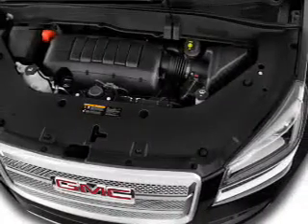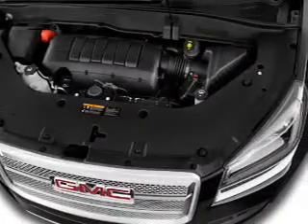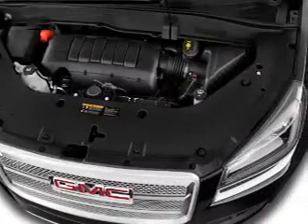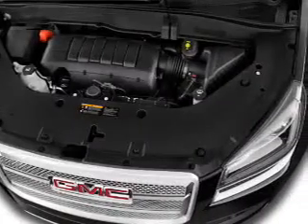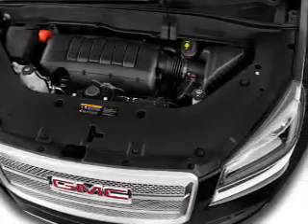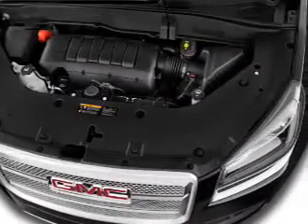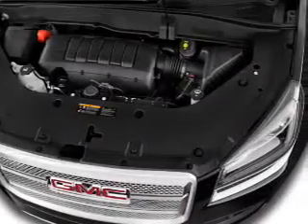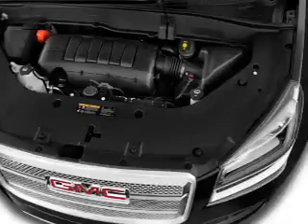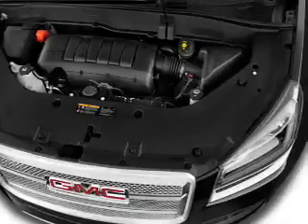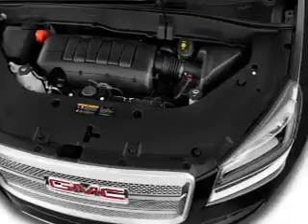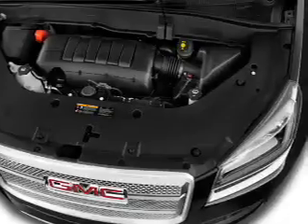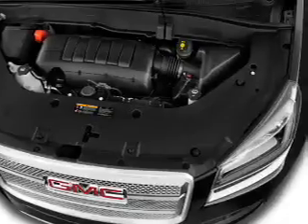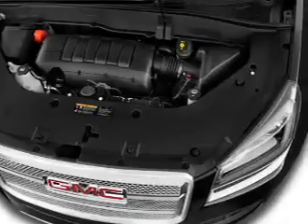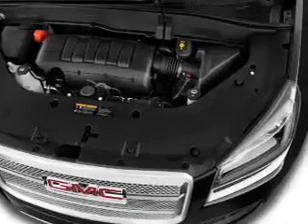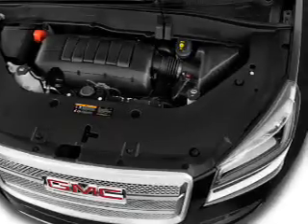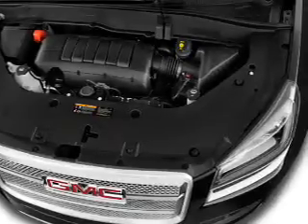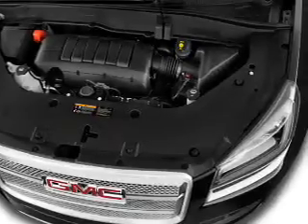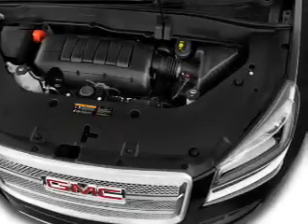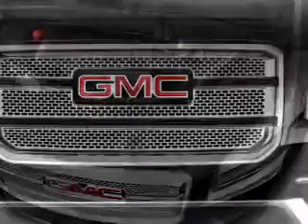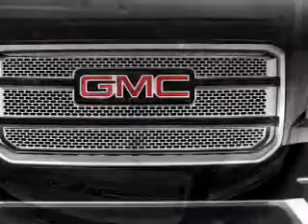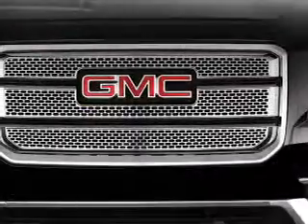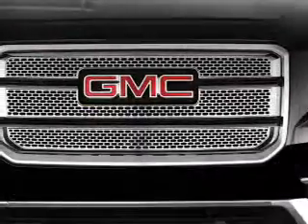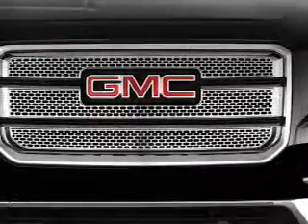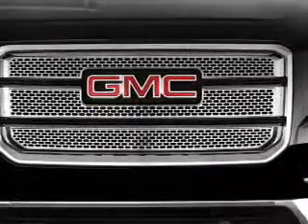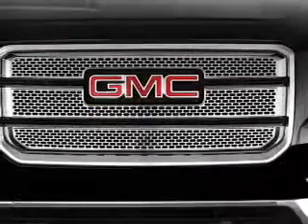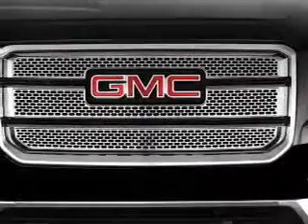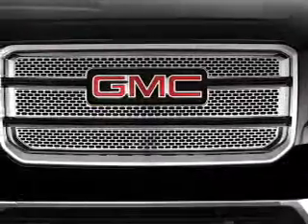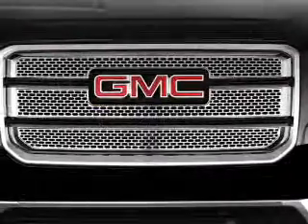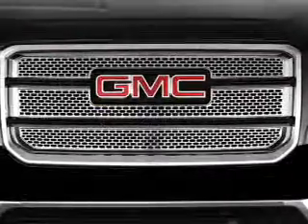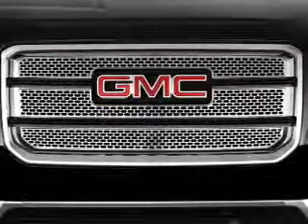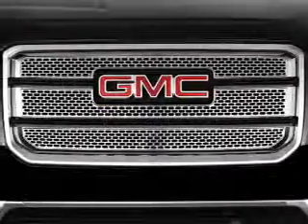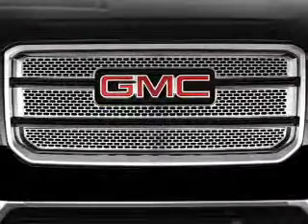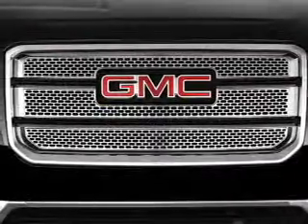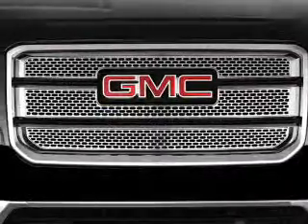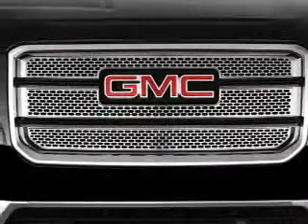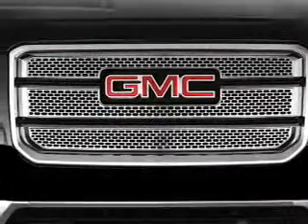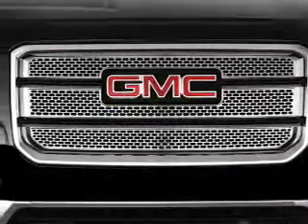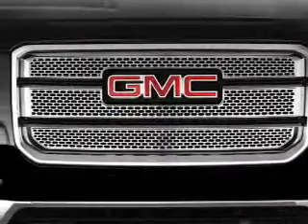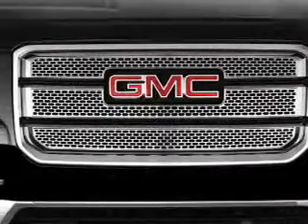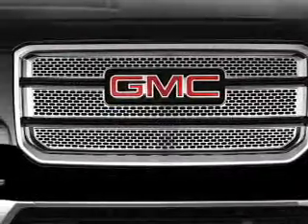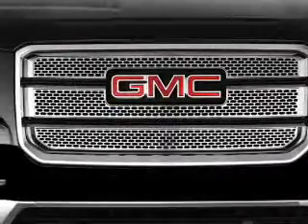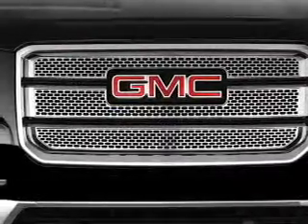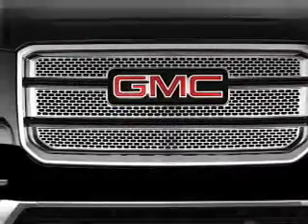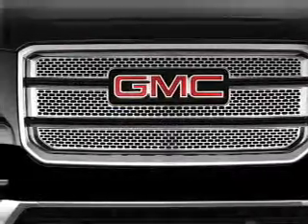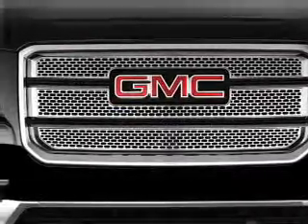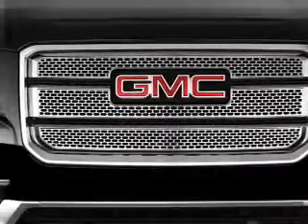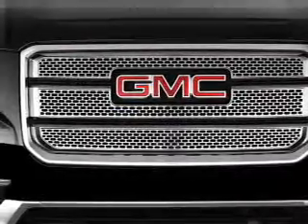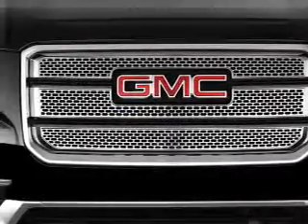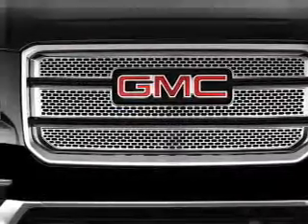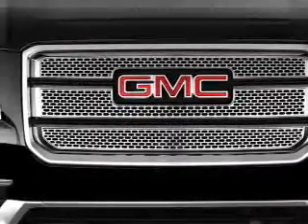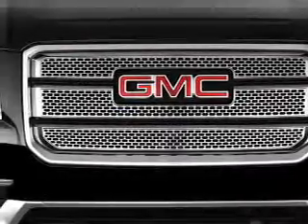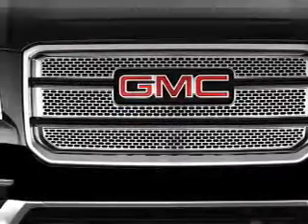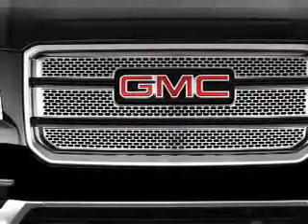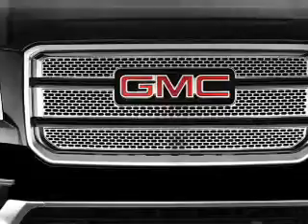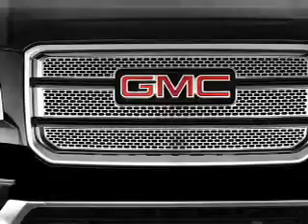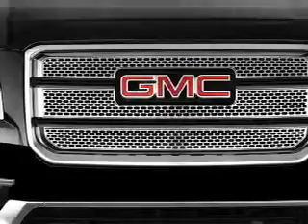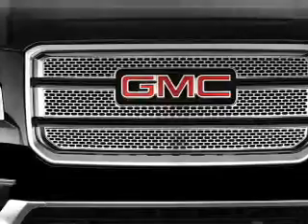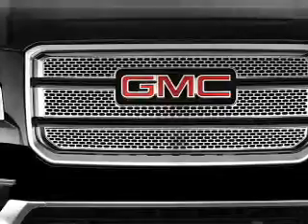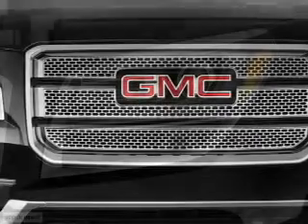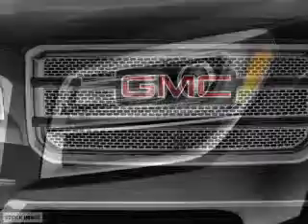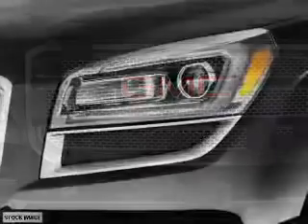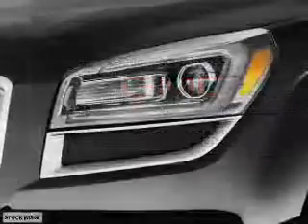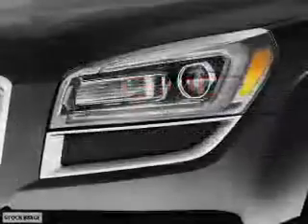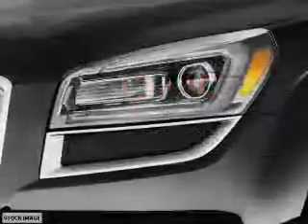Keyless entry, leather seats, cruise control, Bluetooth wireless, an AM-FM stereo, a satellite radio, power mirrors.